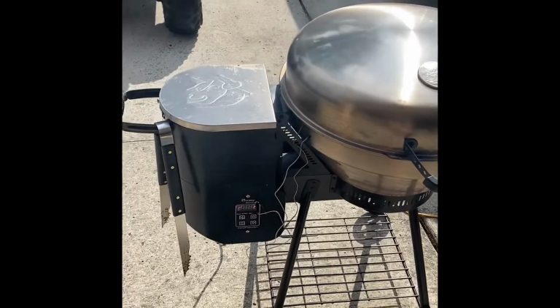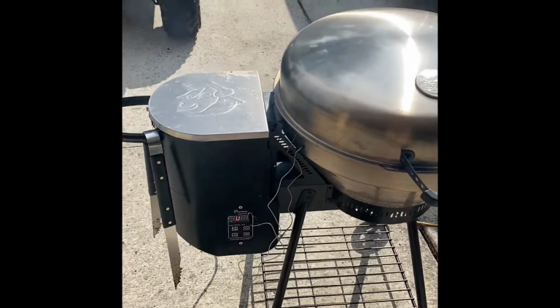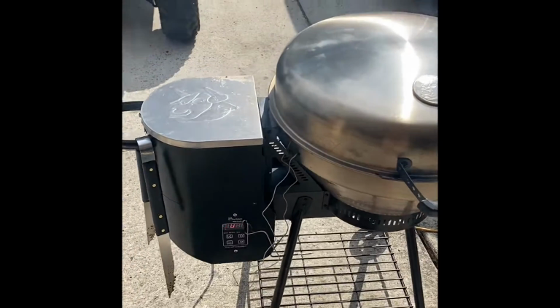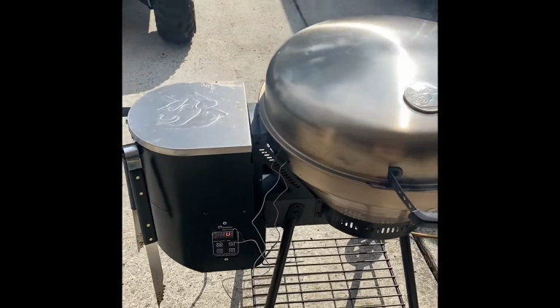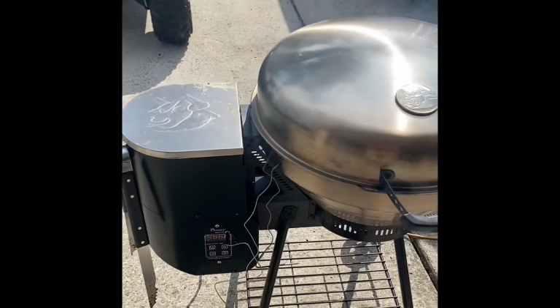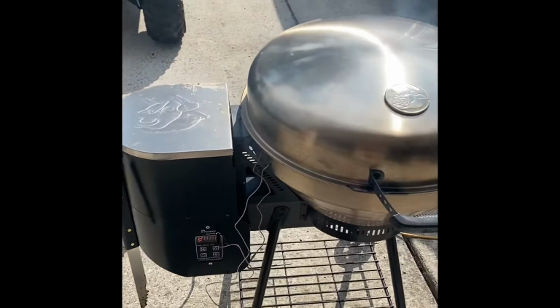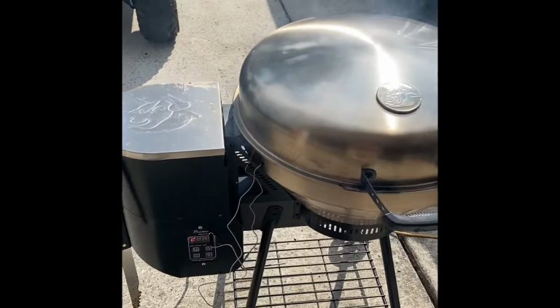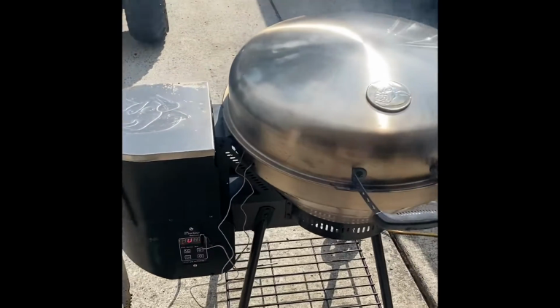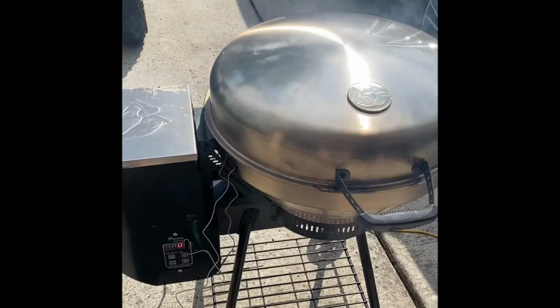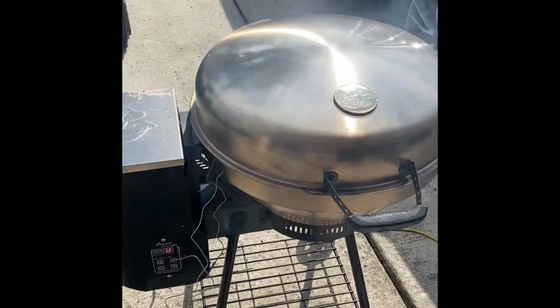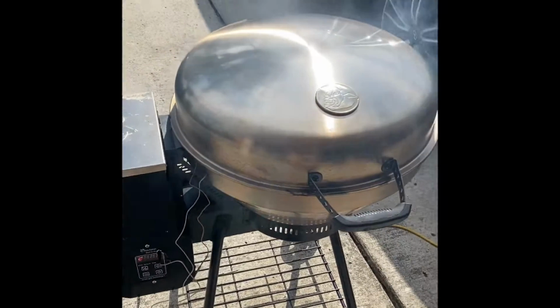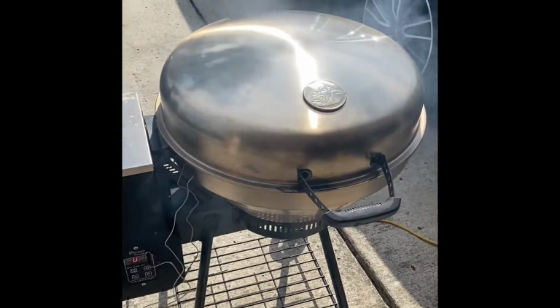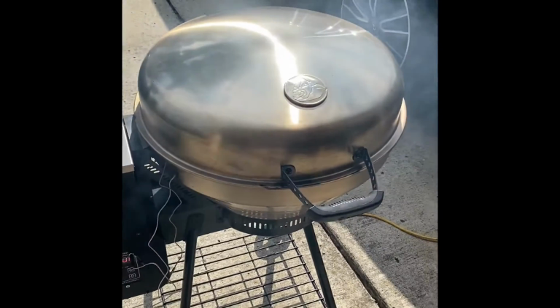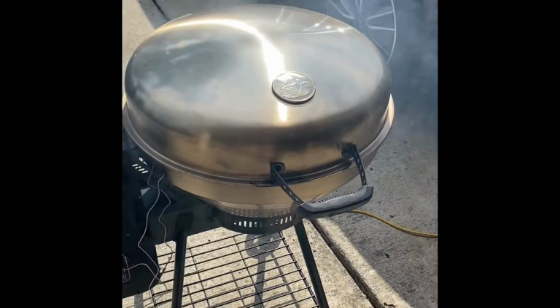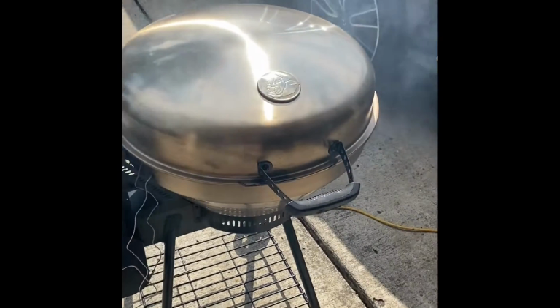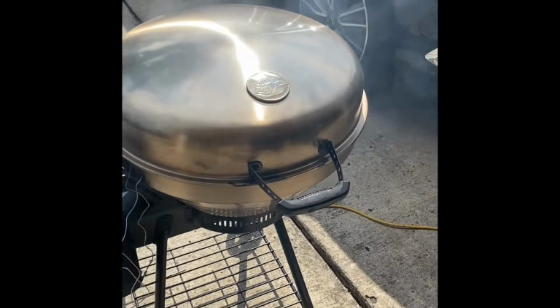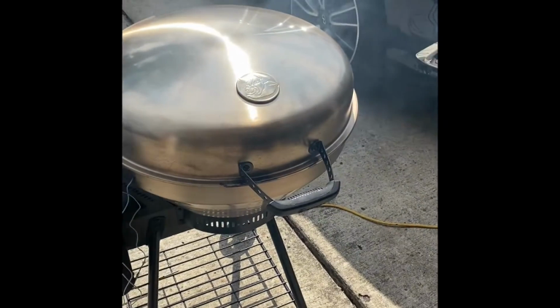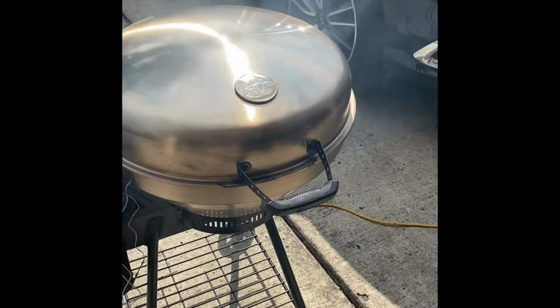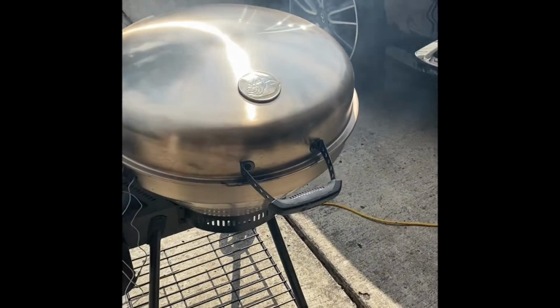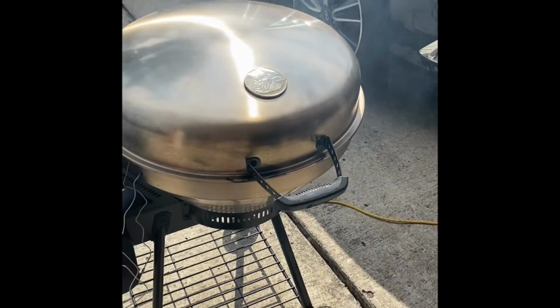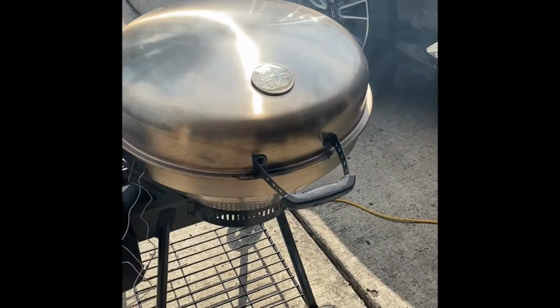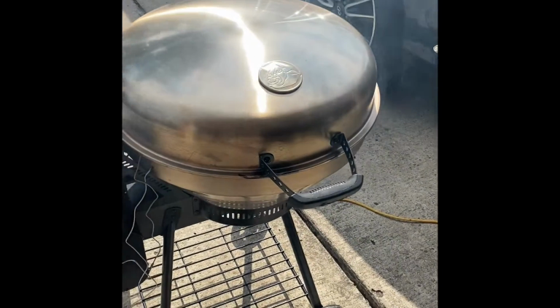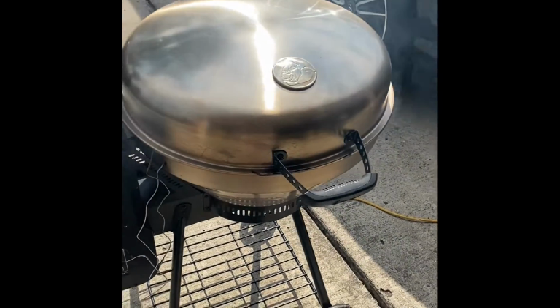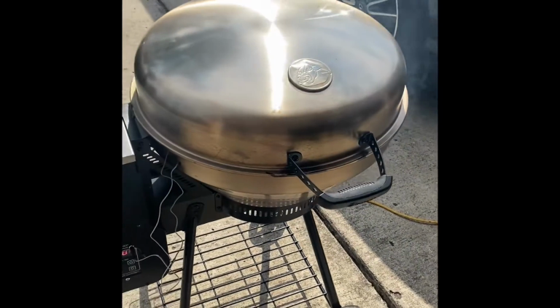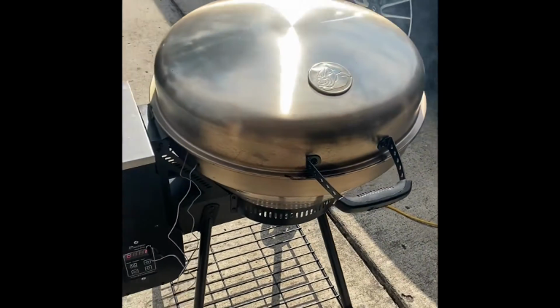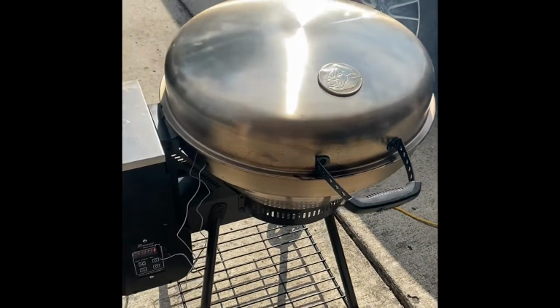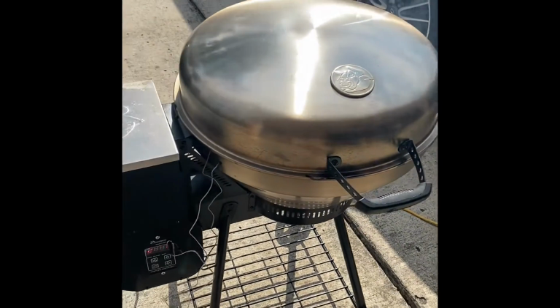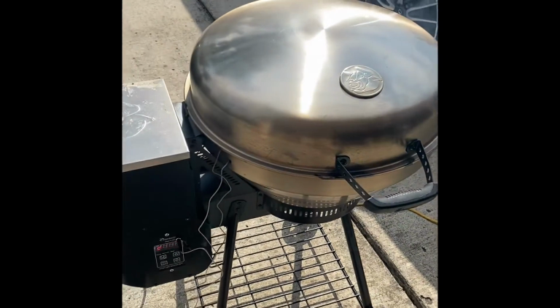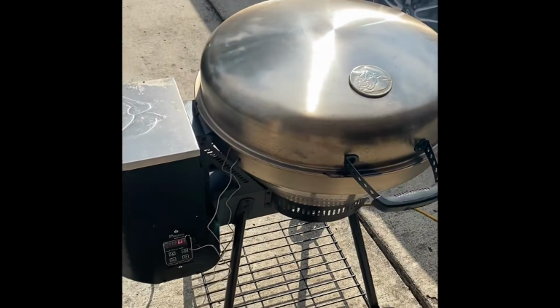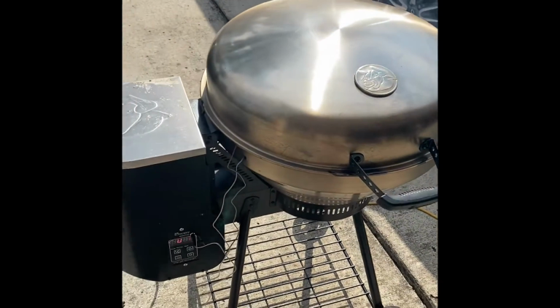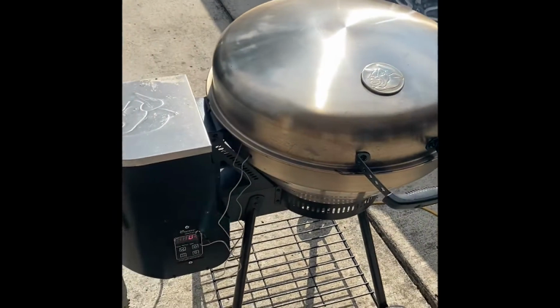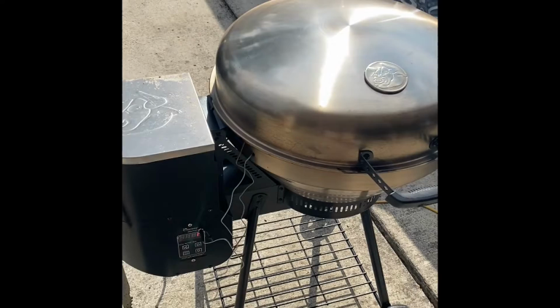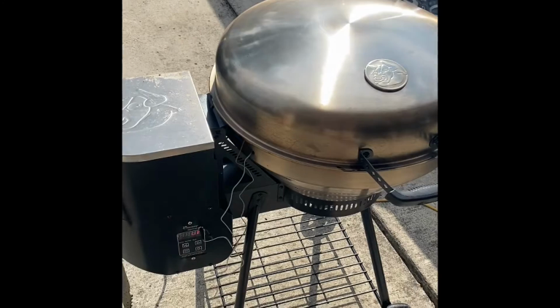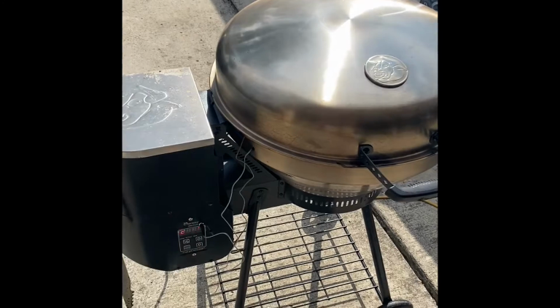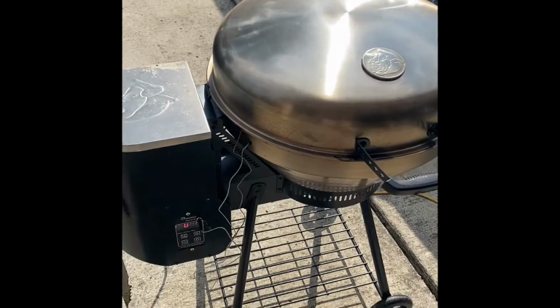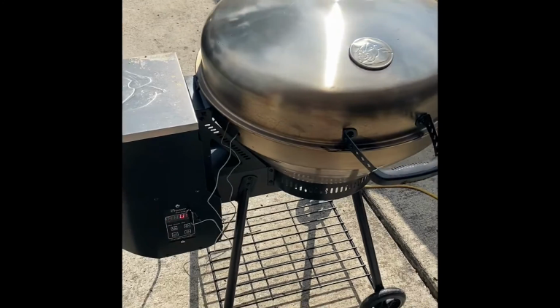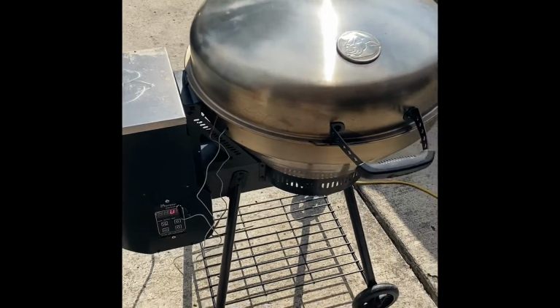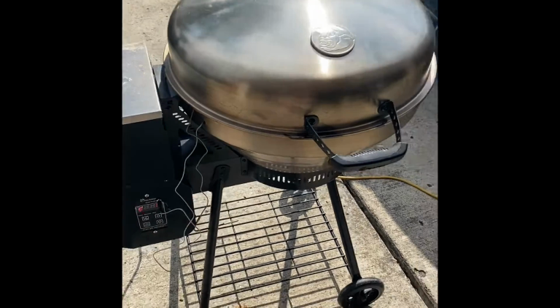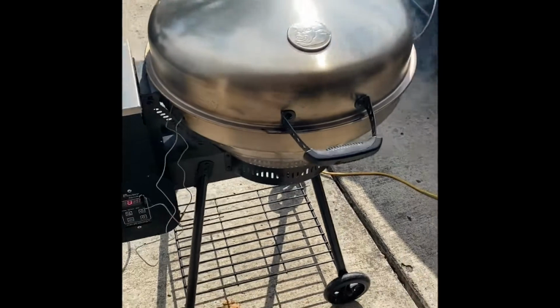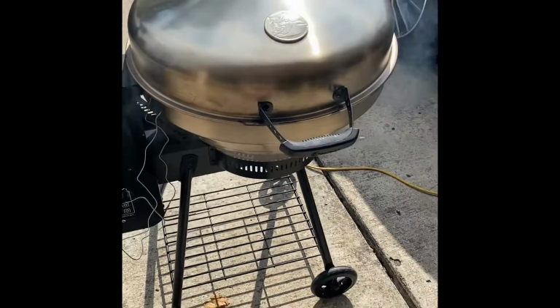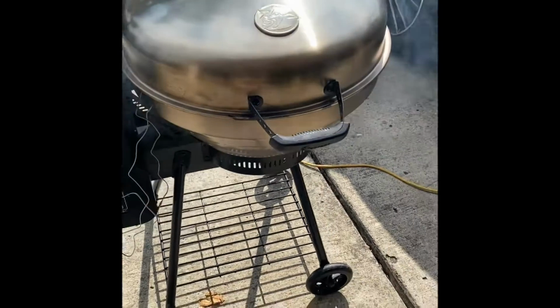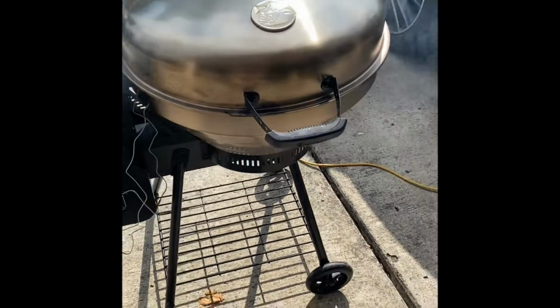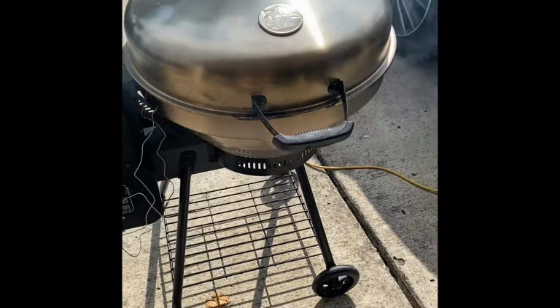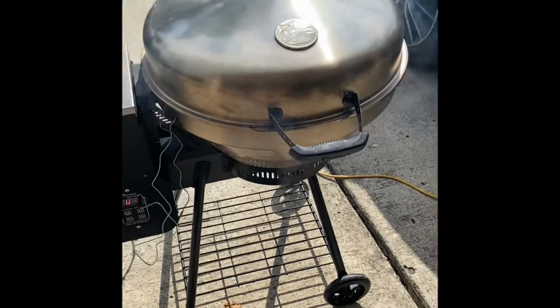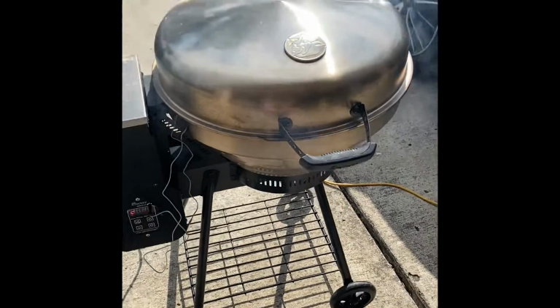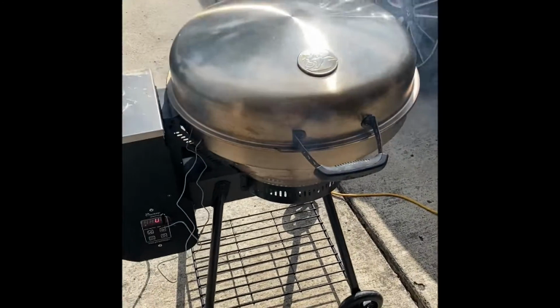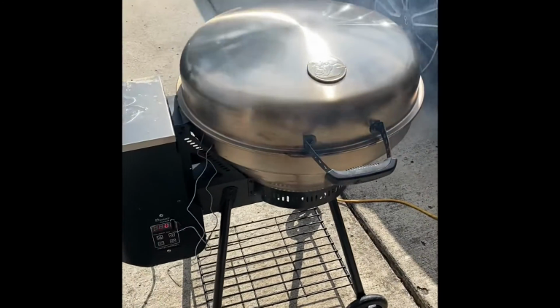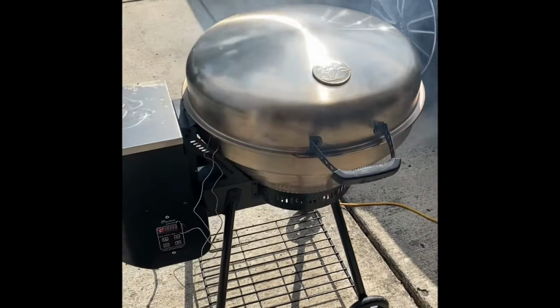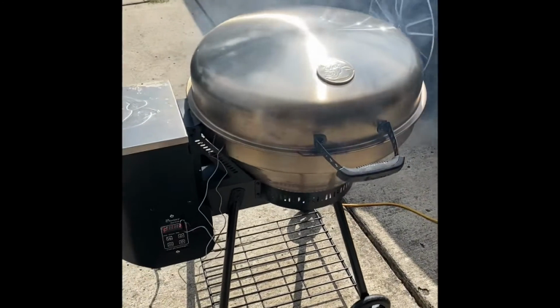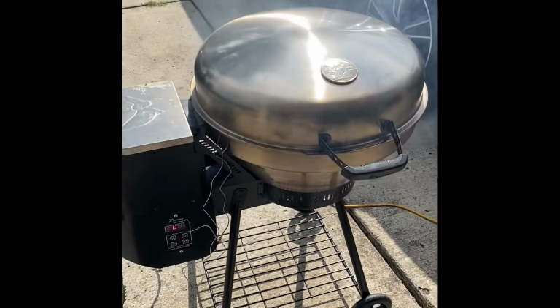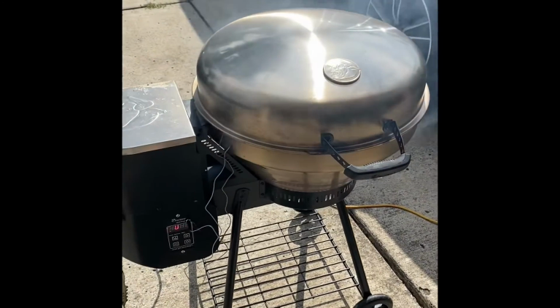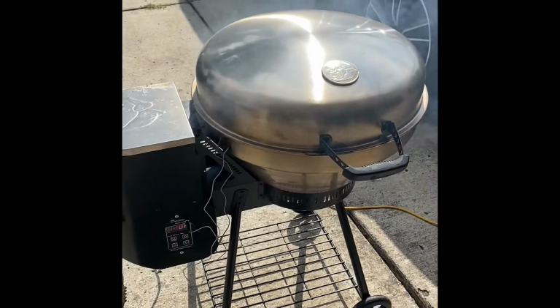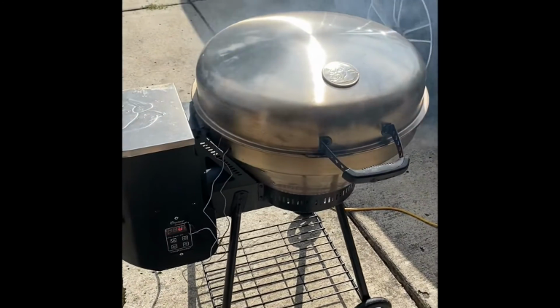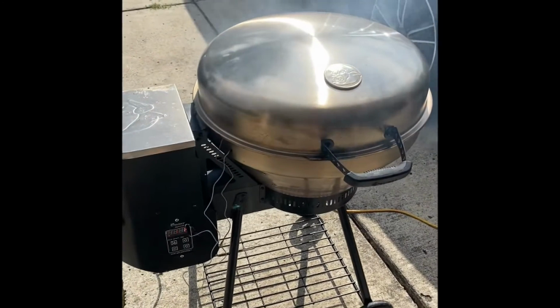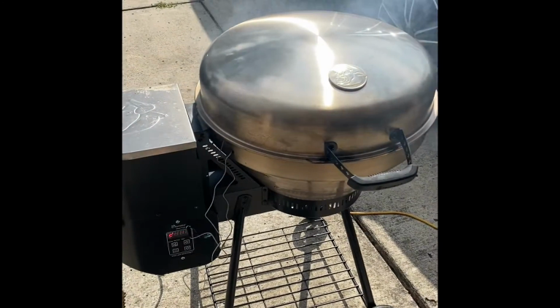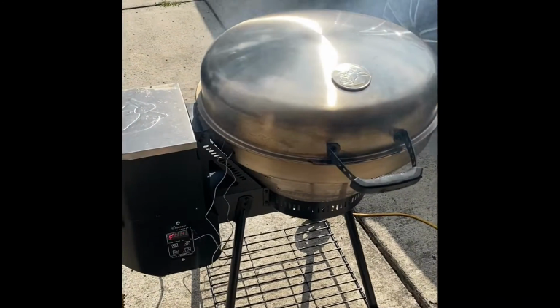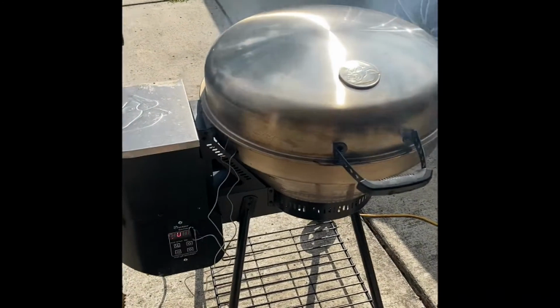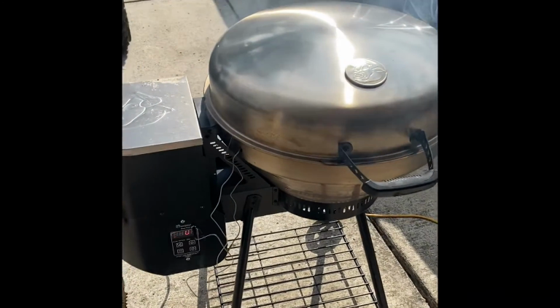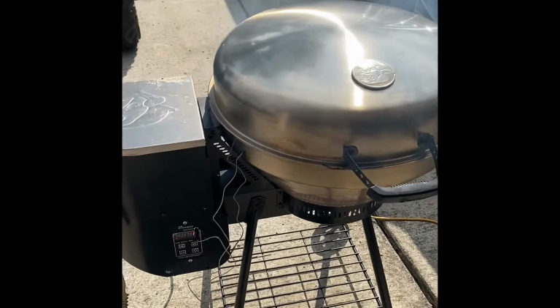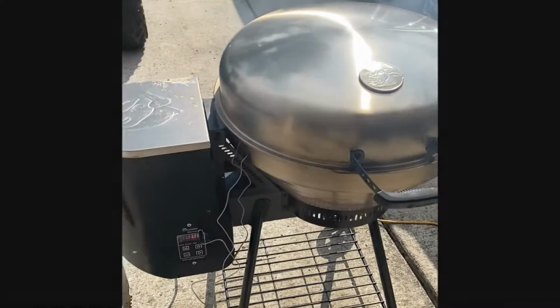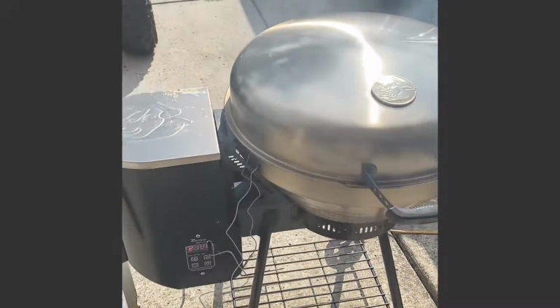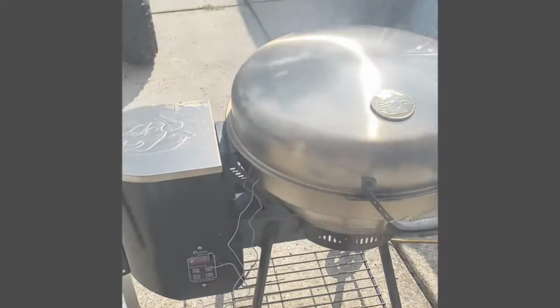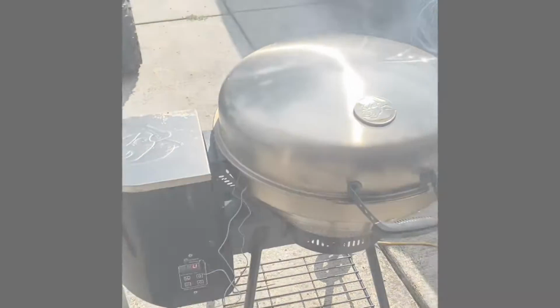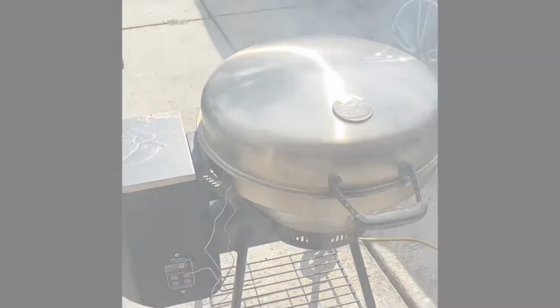I've got the grill set on smoke to about 200 degrees, and I'm about to throw them on to smoke for probably 45 minutes to an hour.